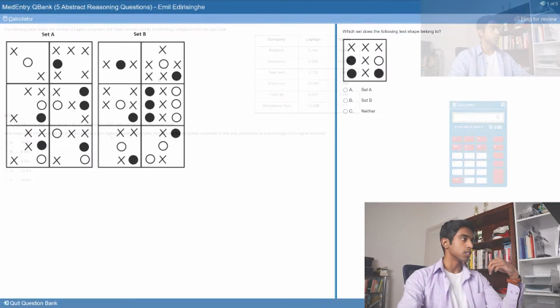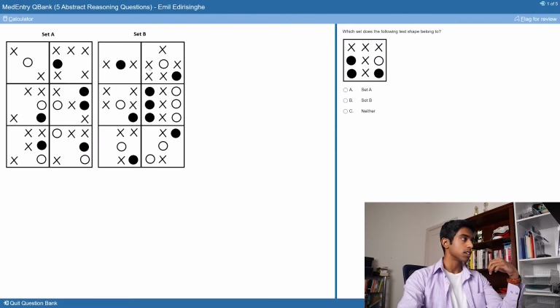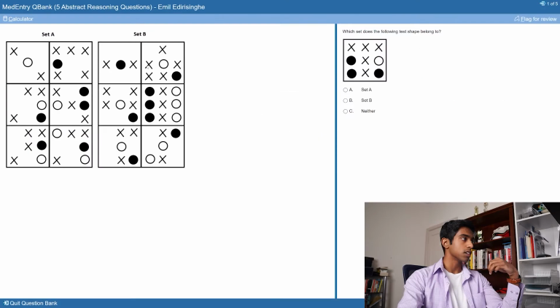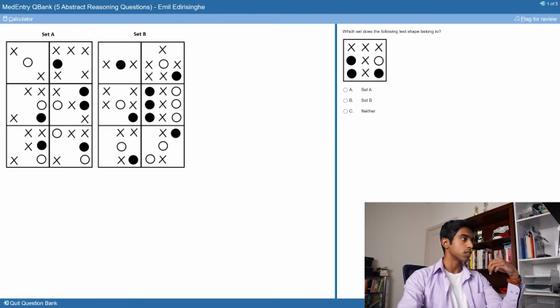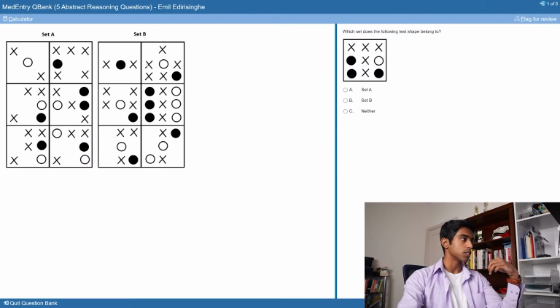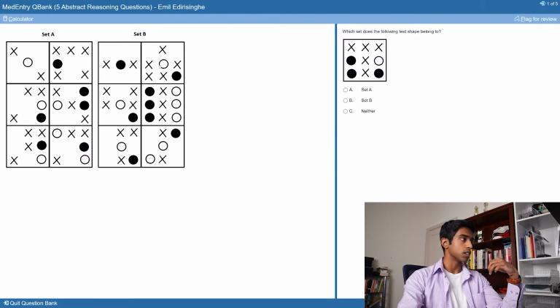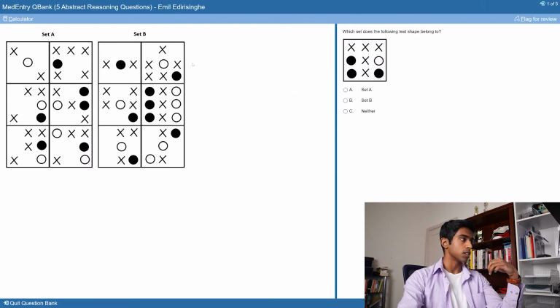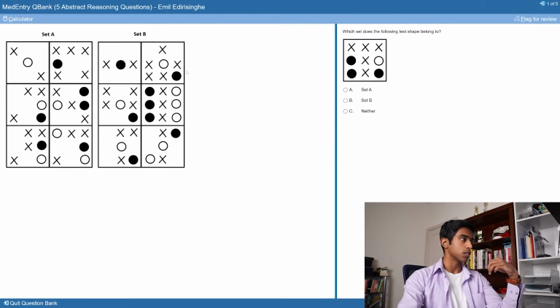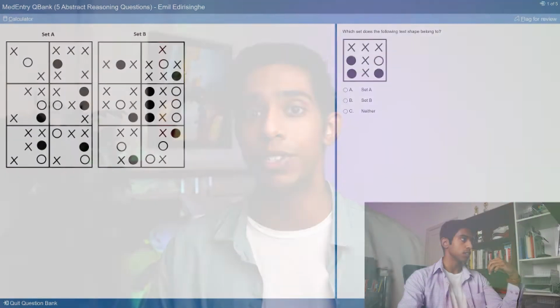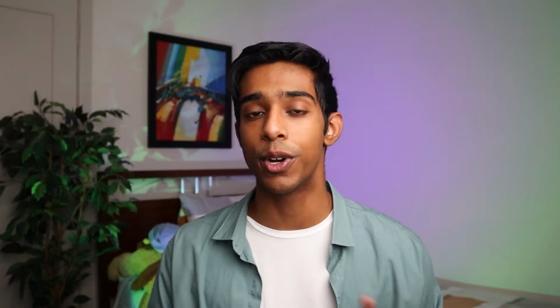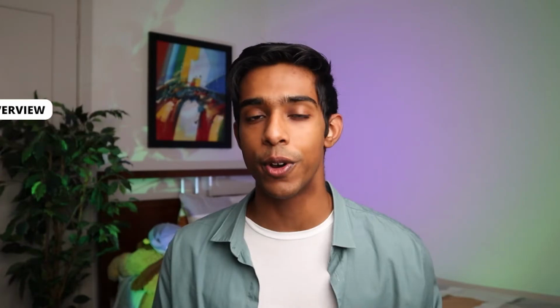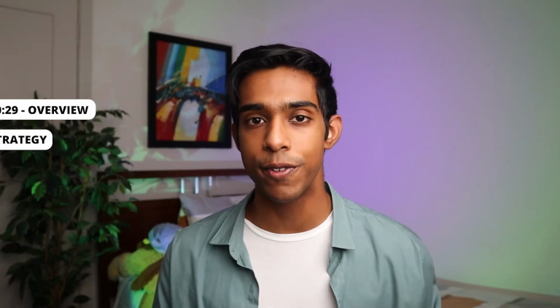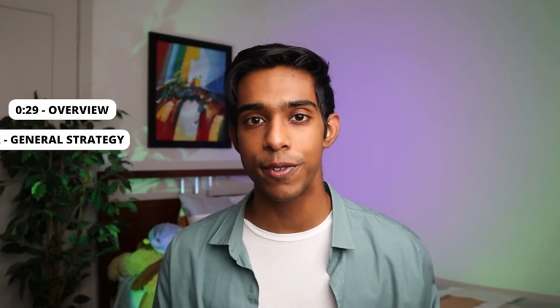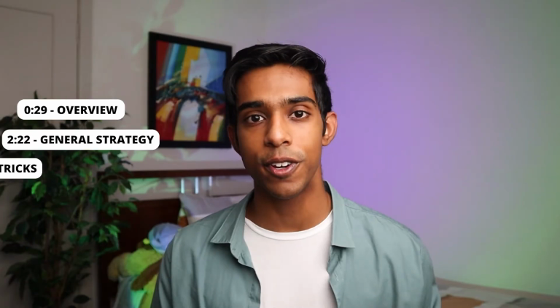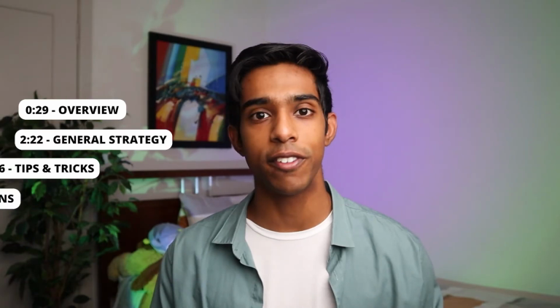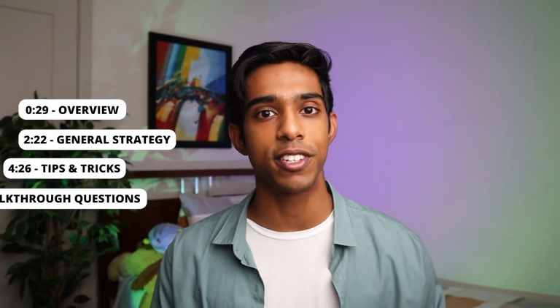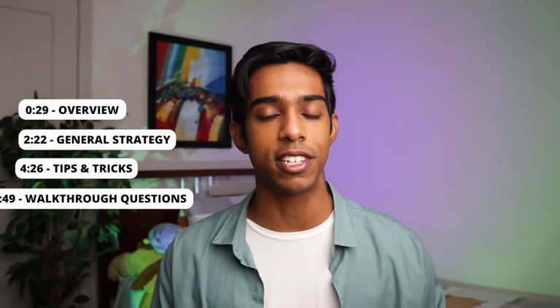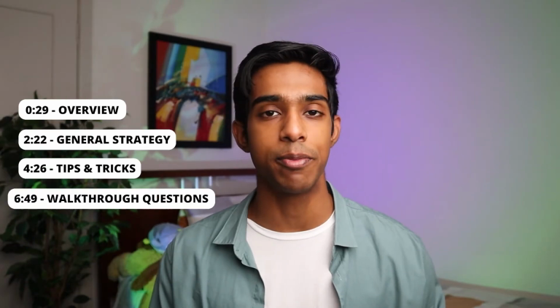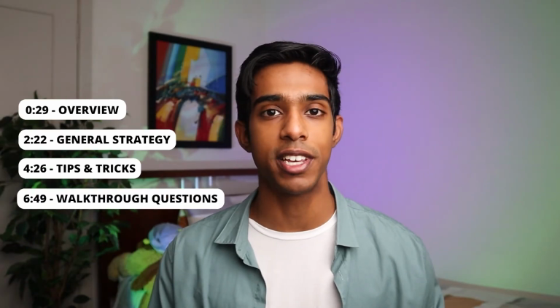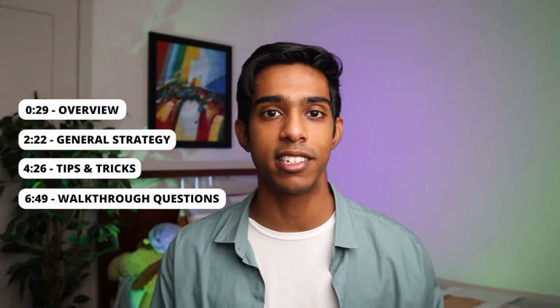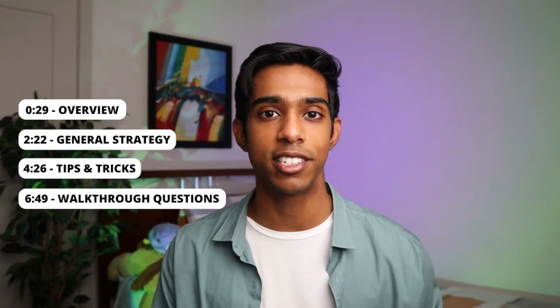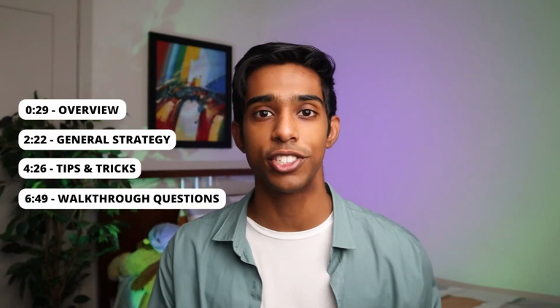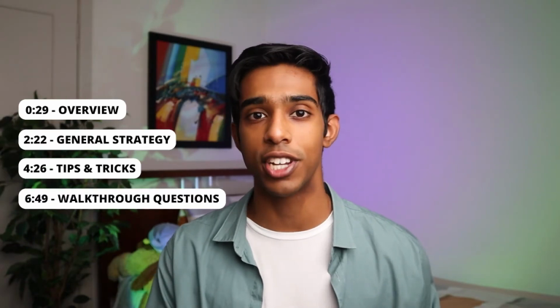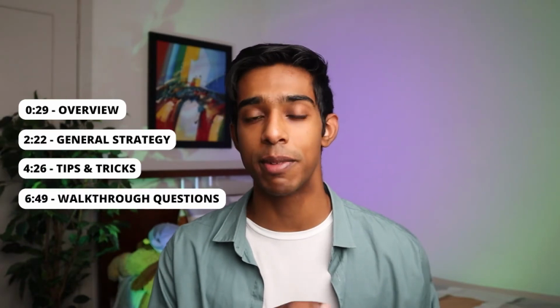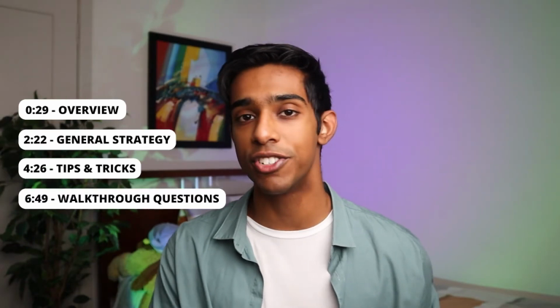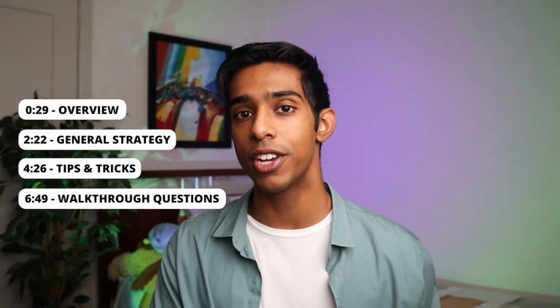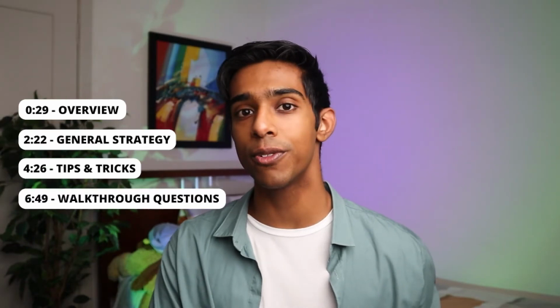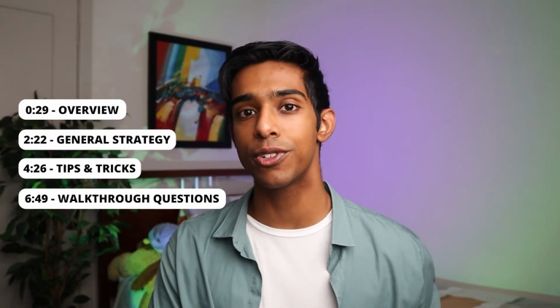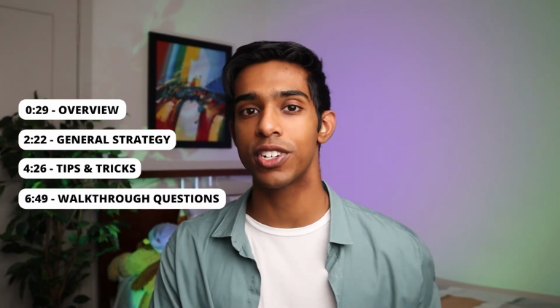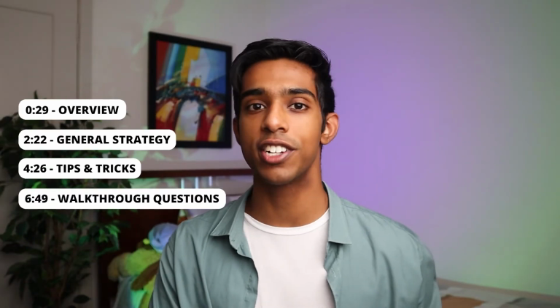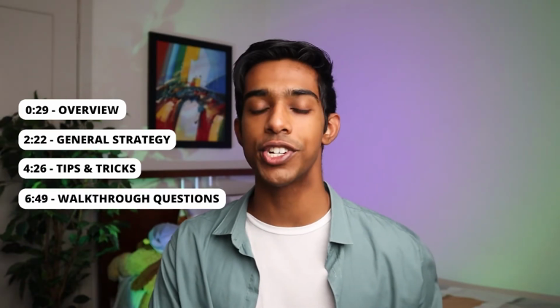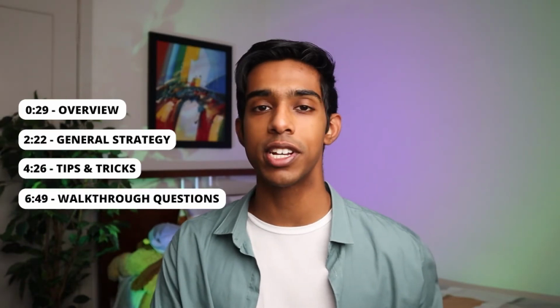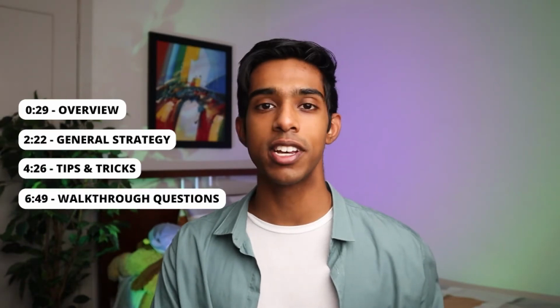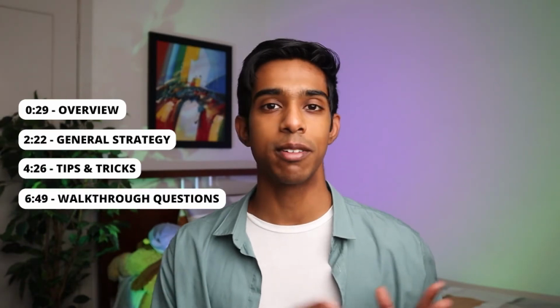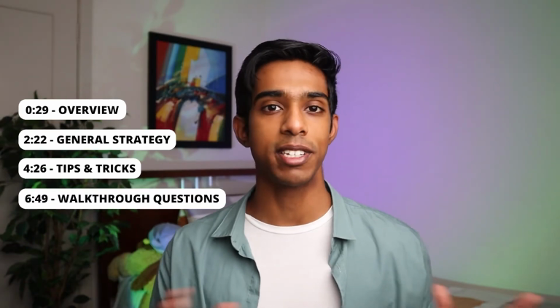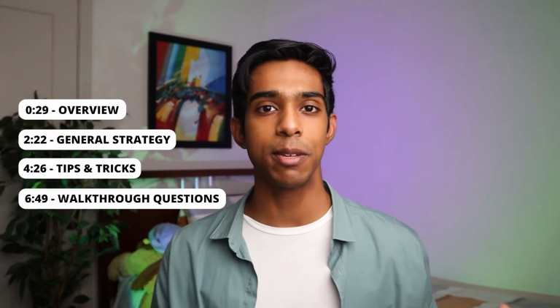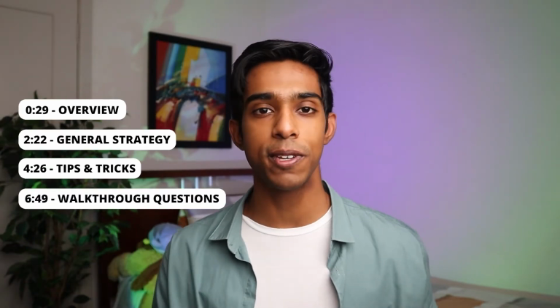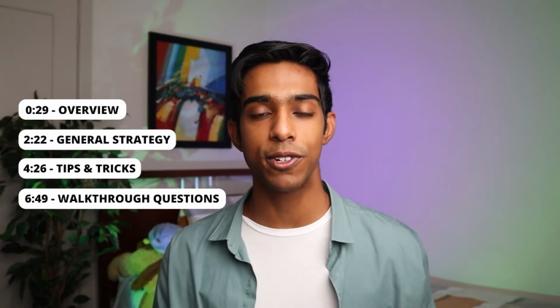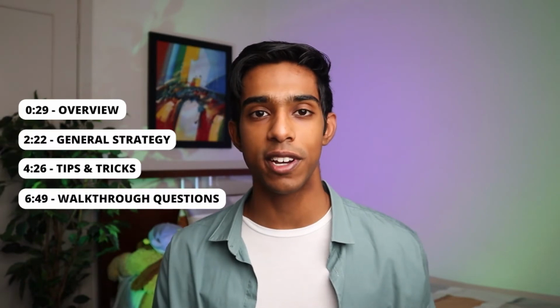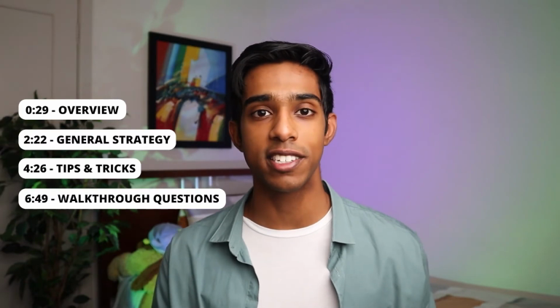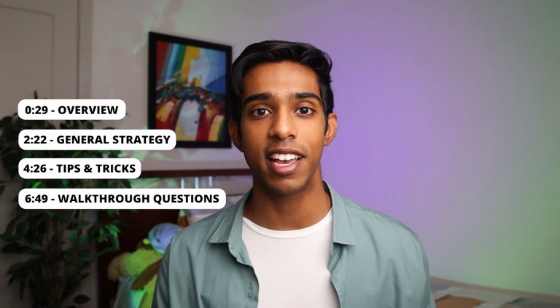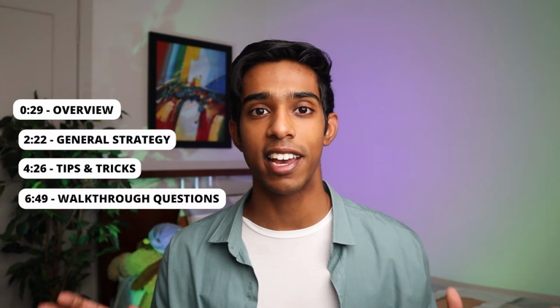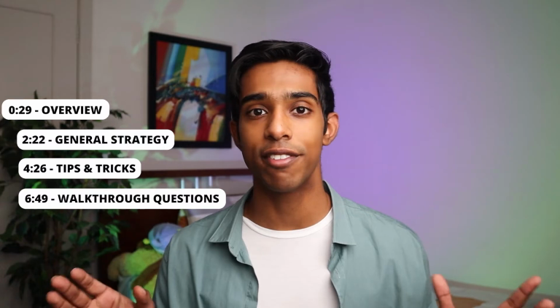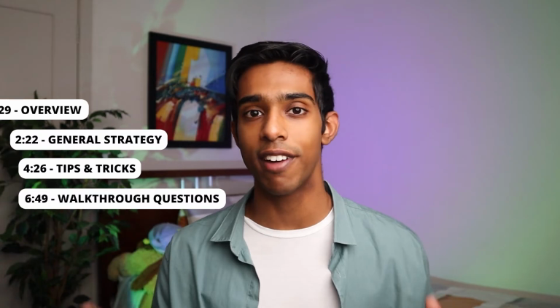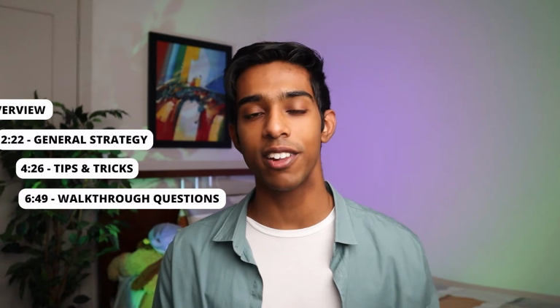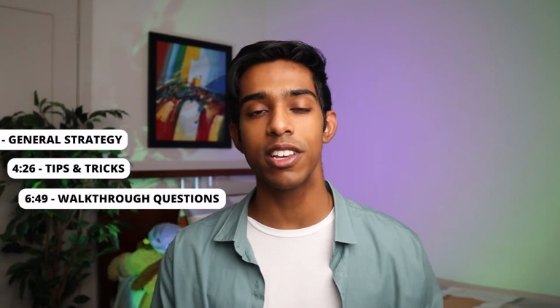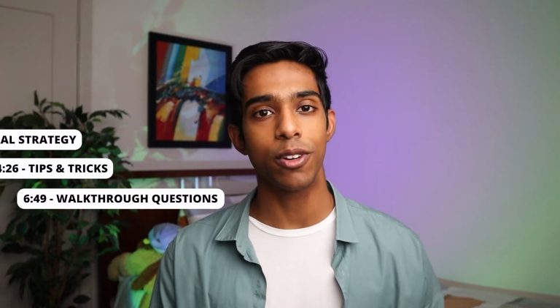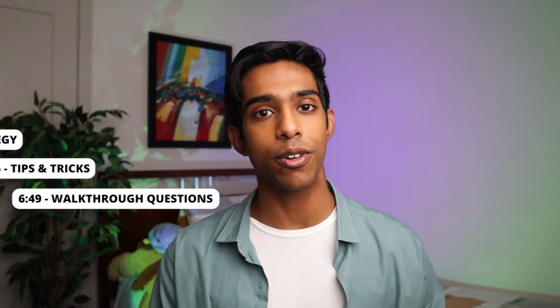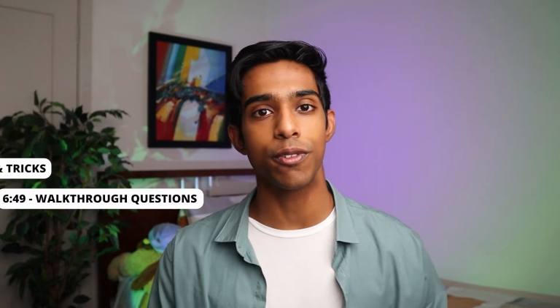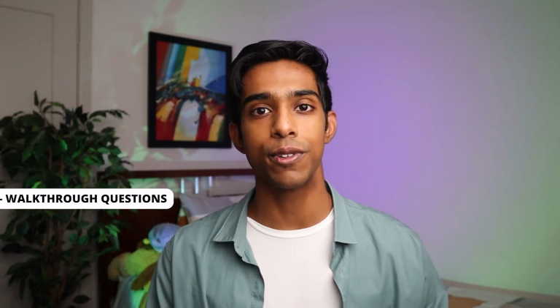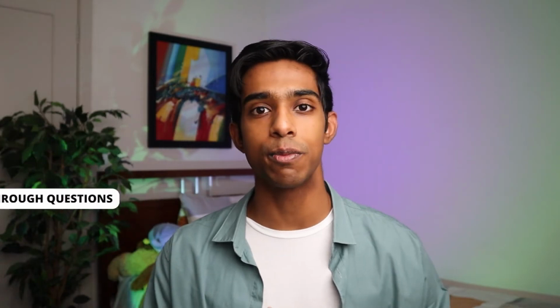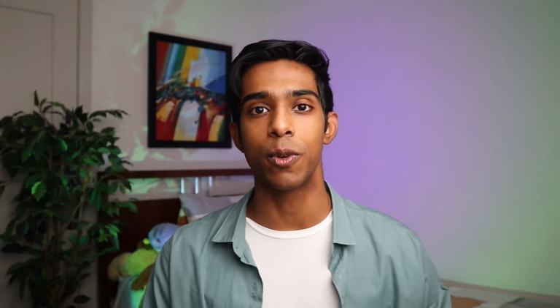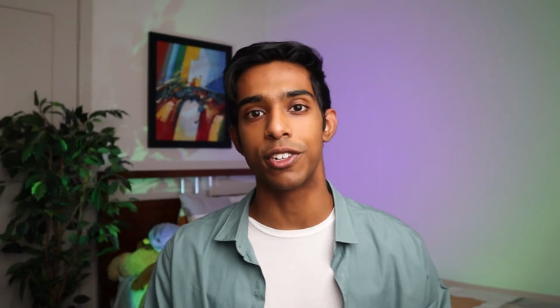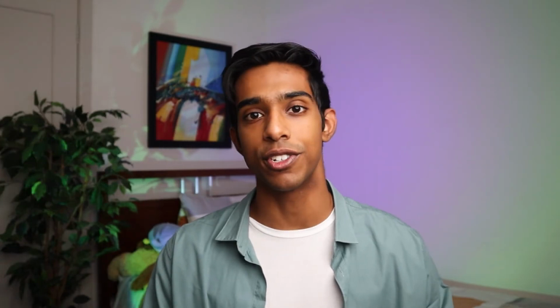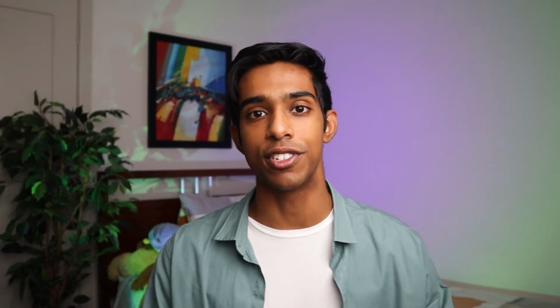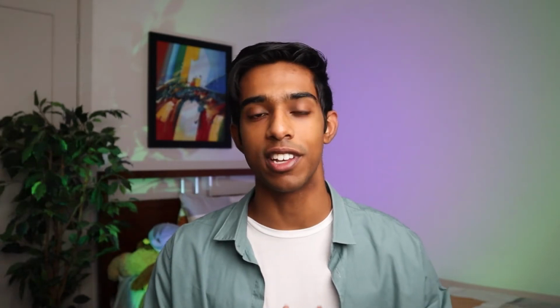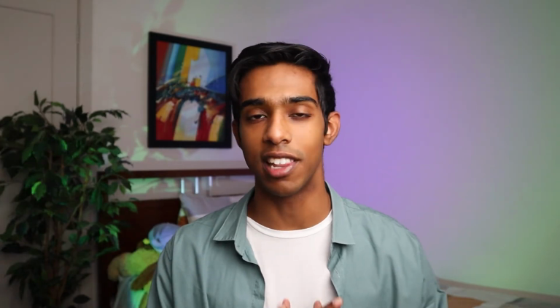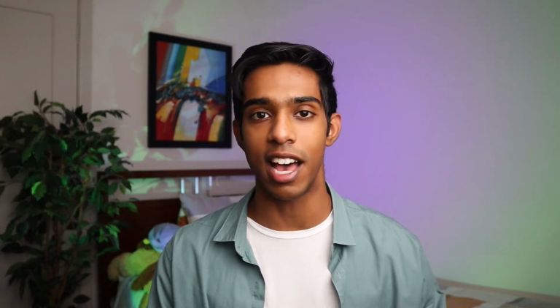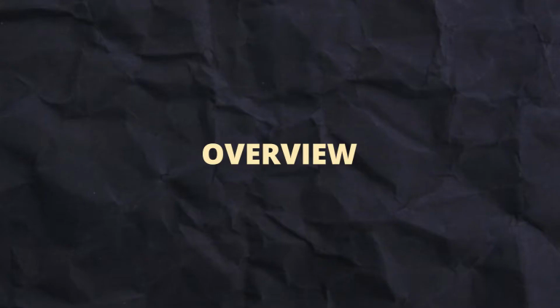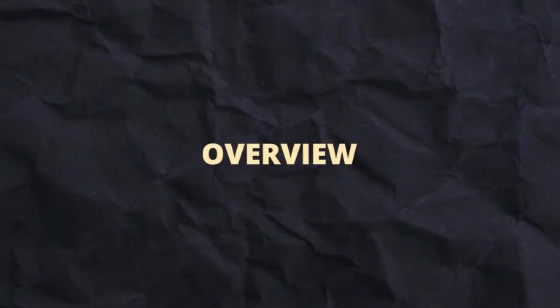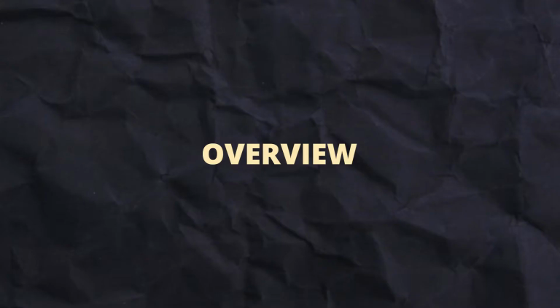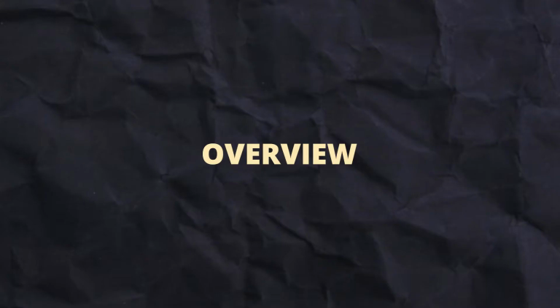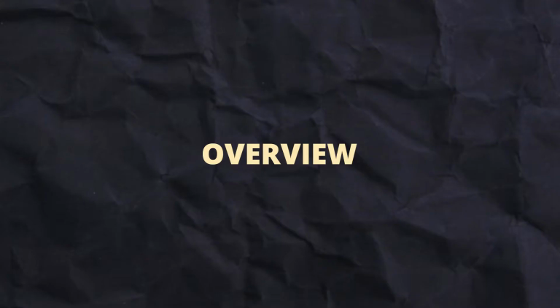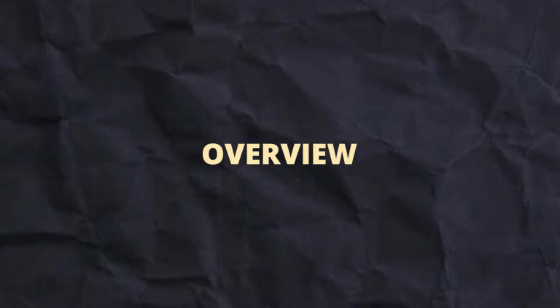In this video I'll give you an overview of the subtest, share my general strategy, my tips and tricks, and finally go through some questions live on camera.